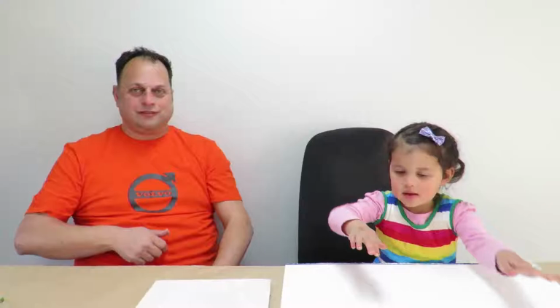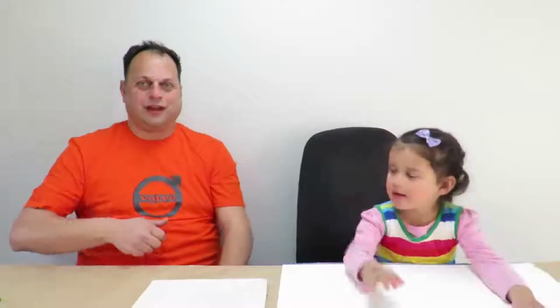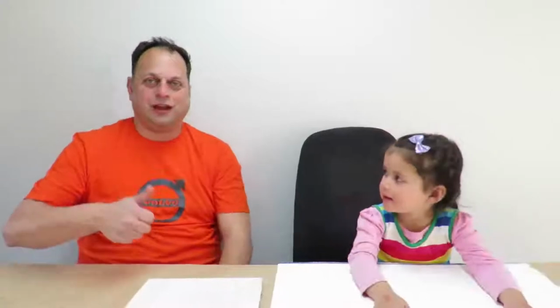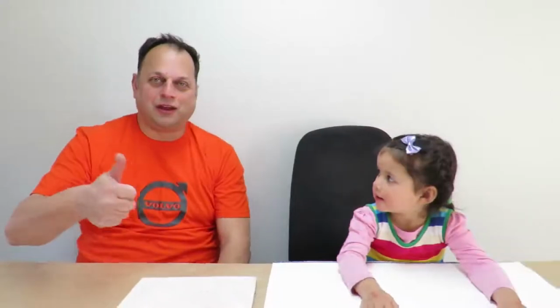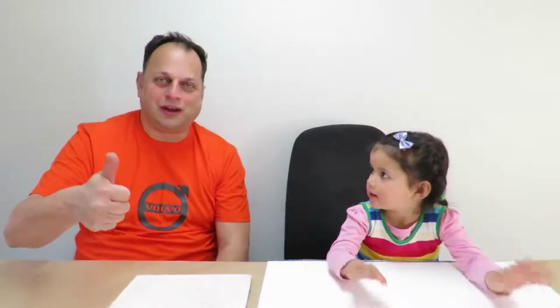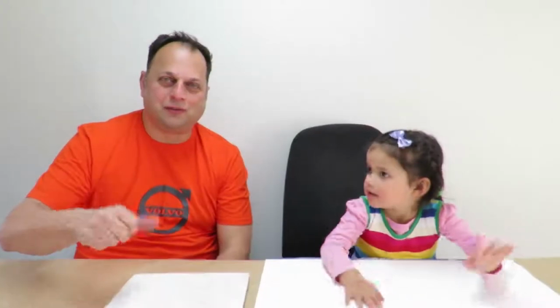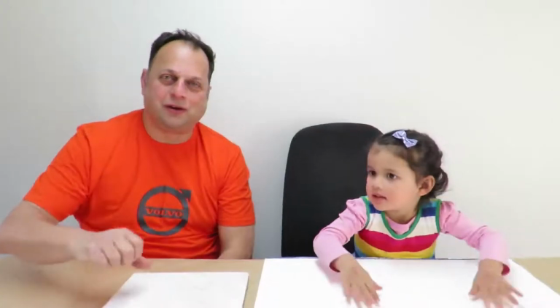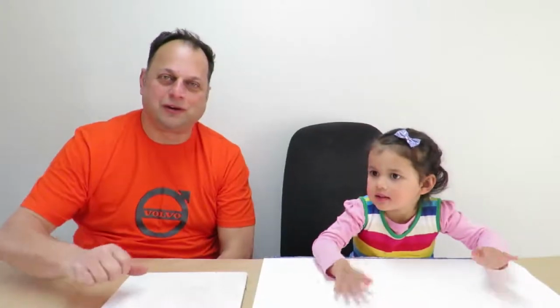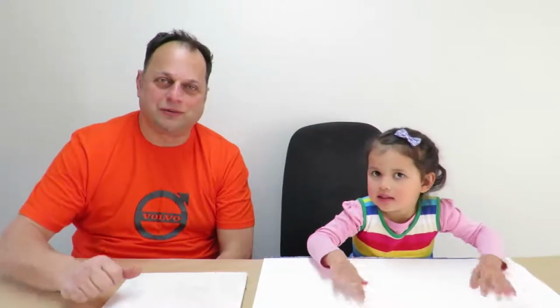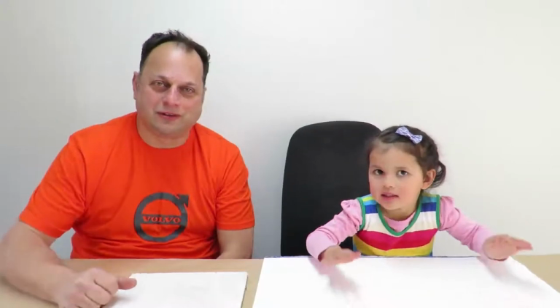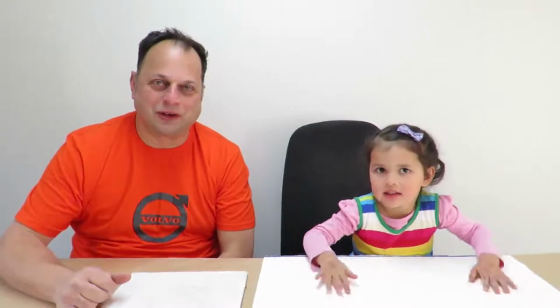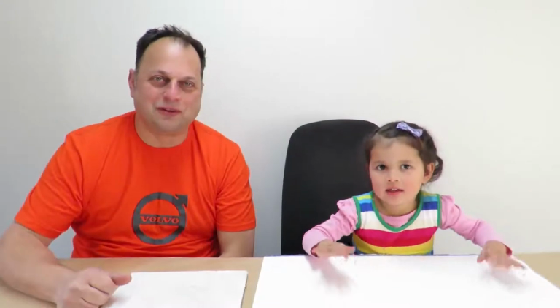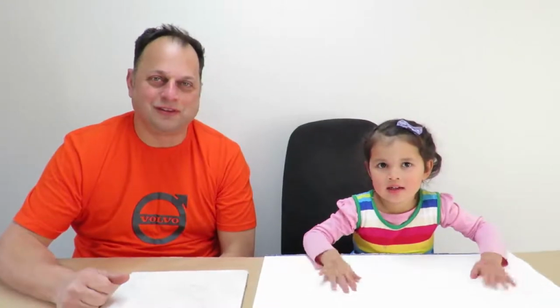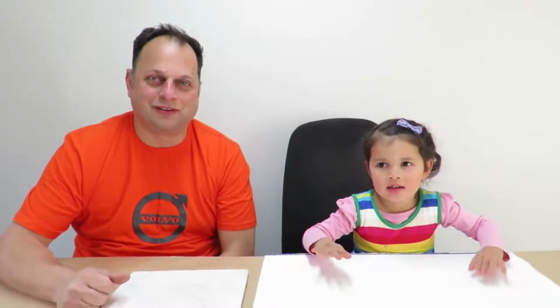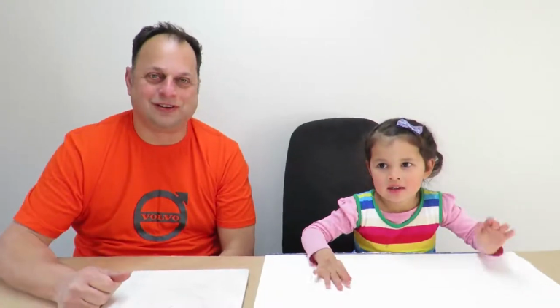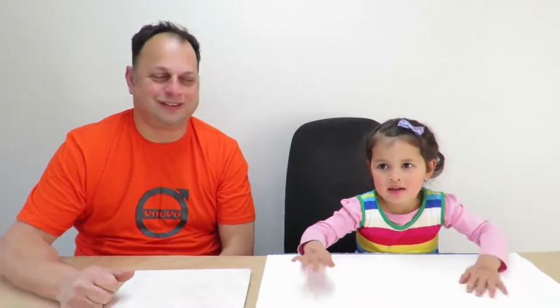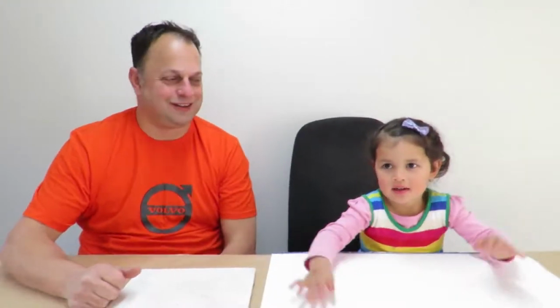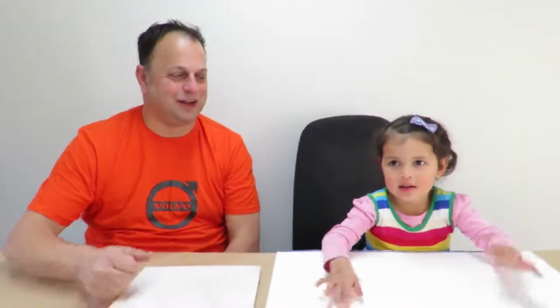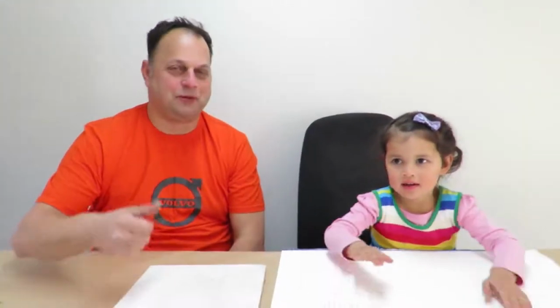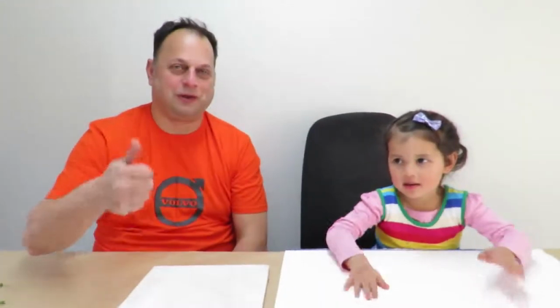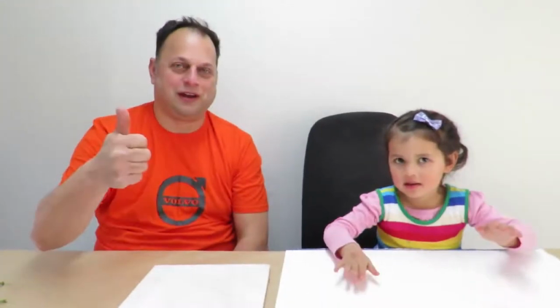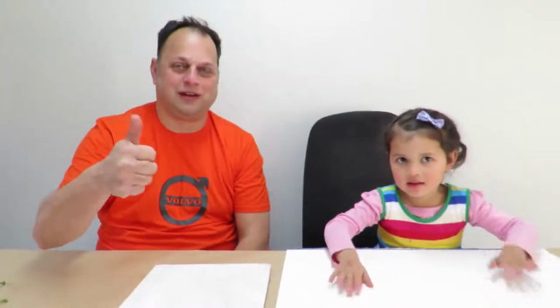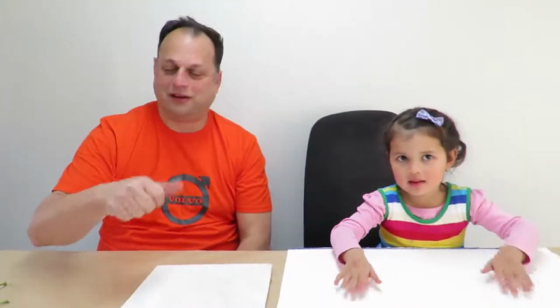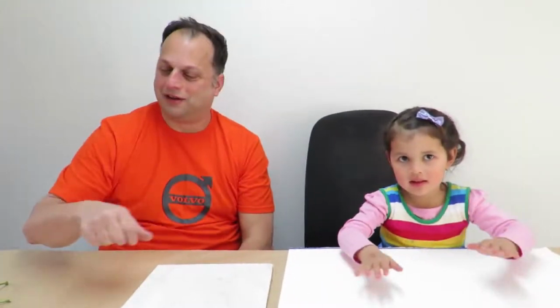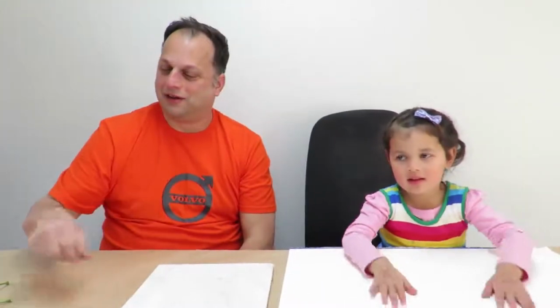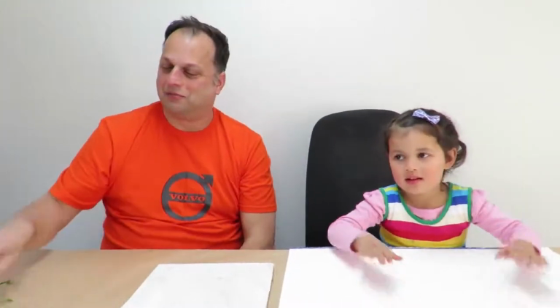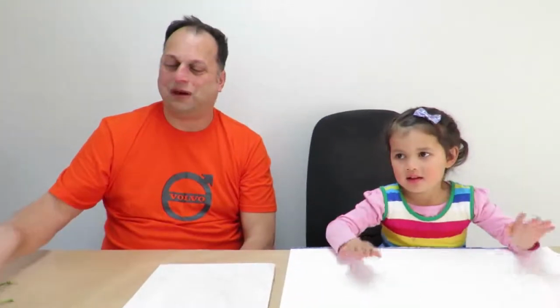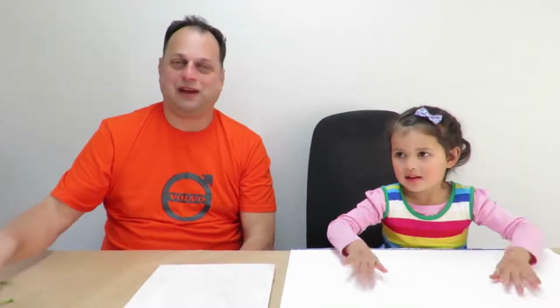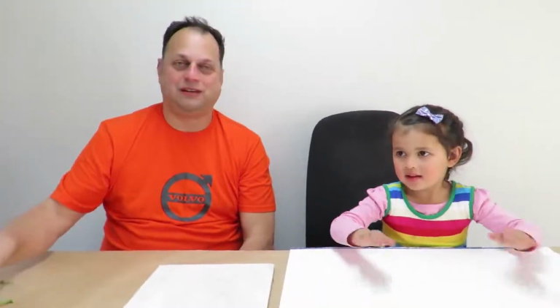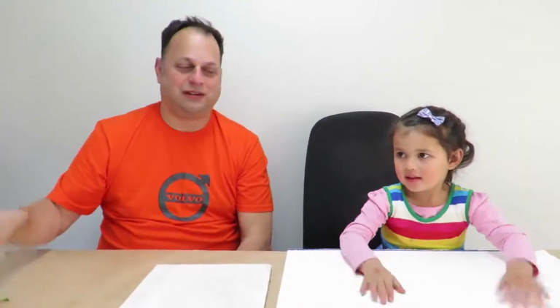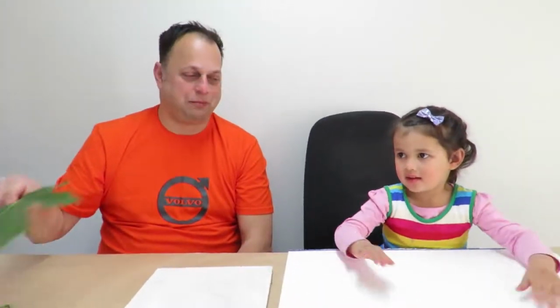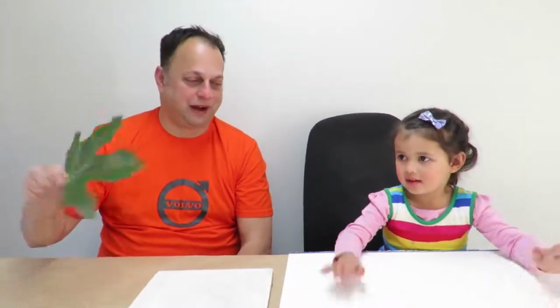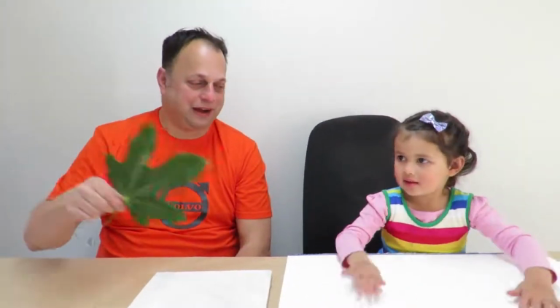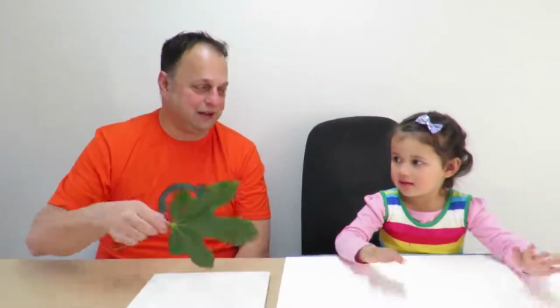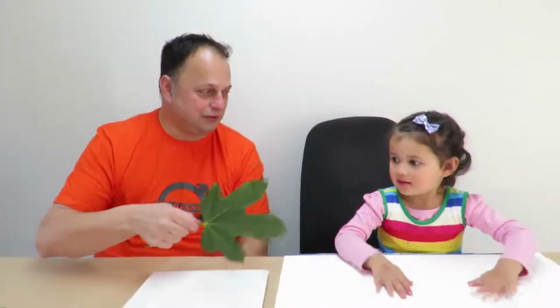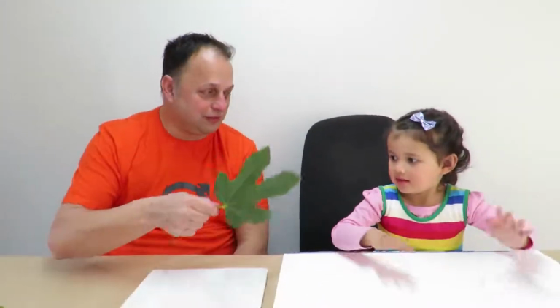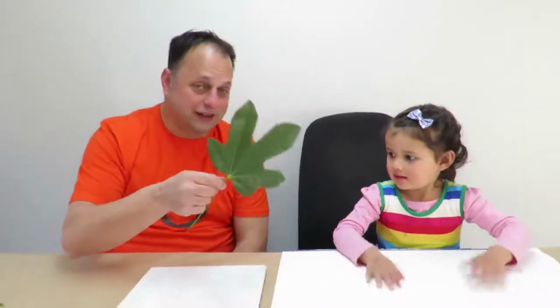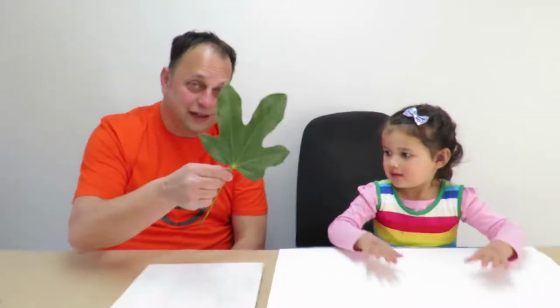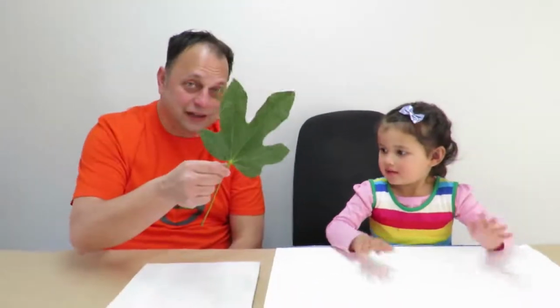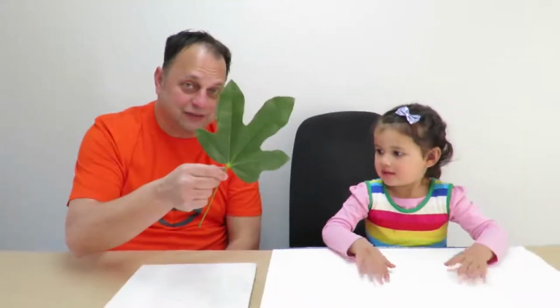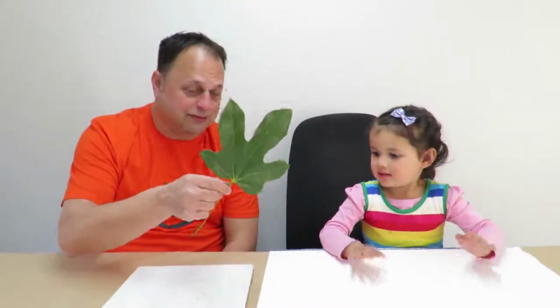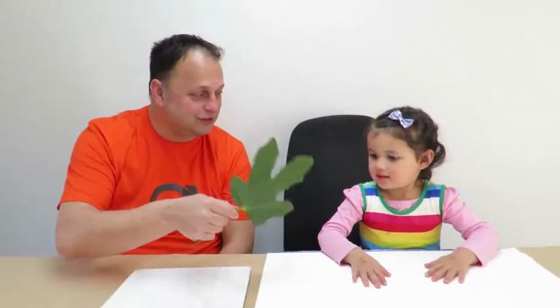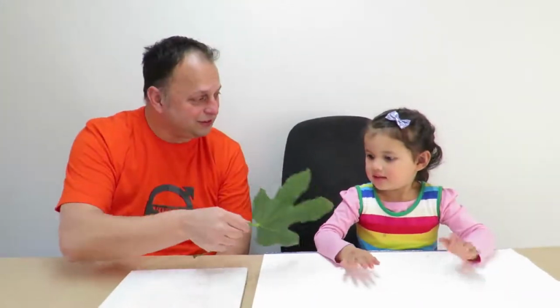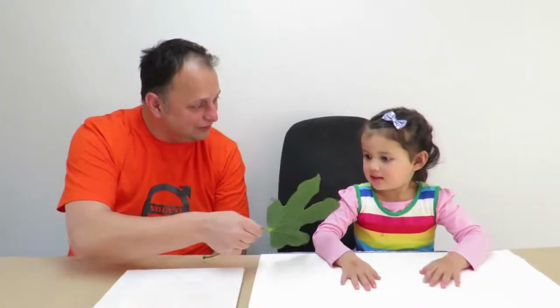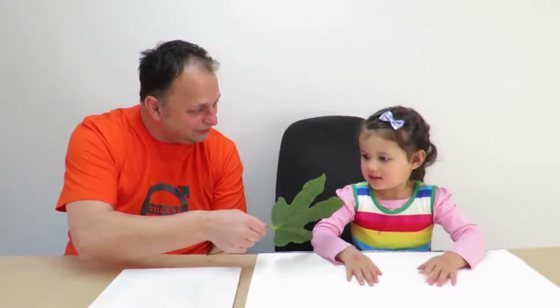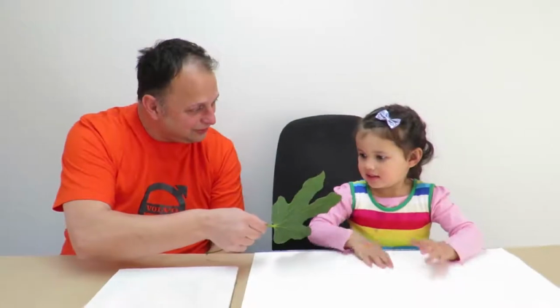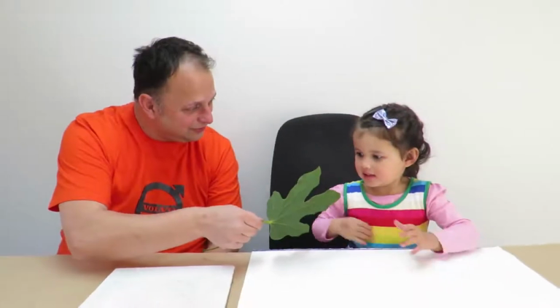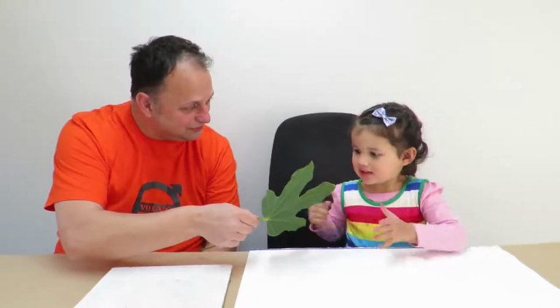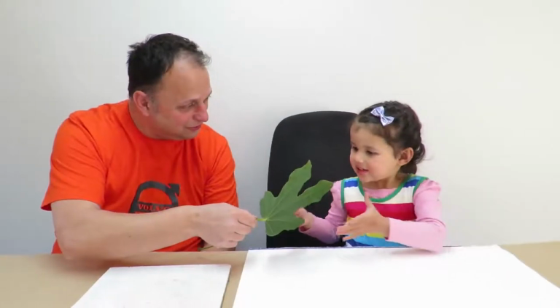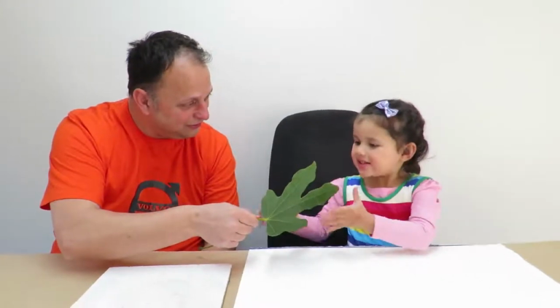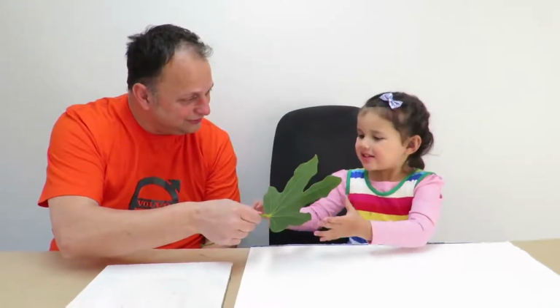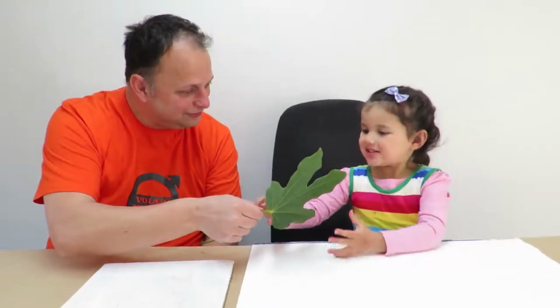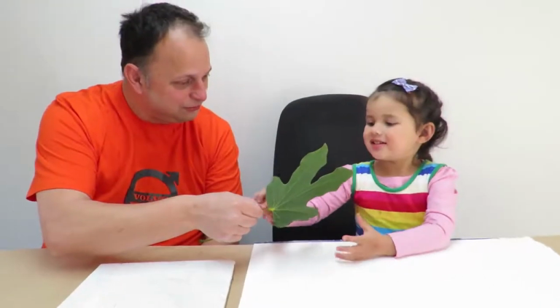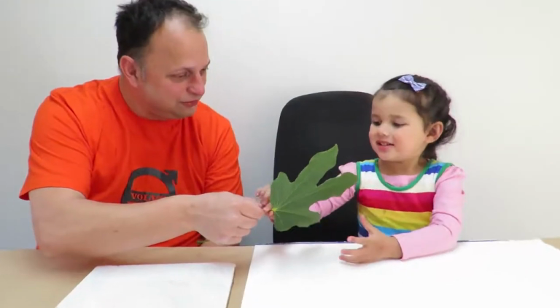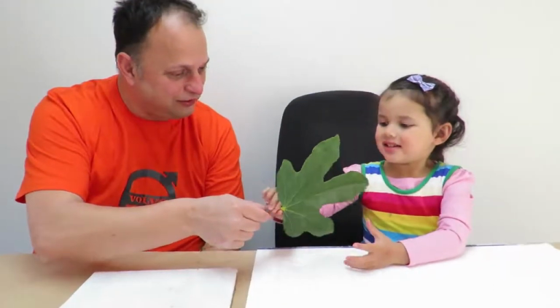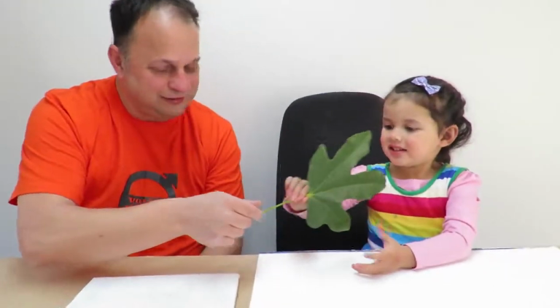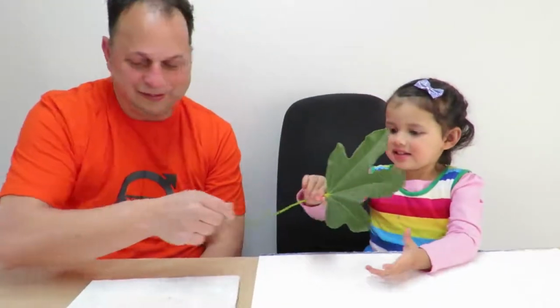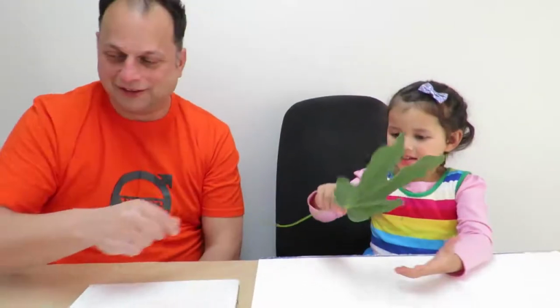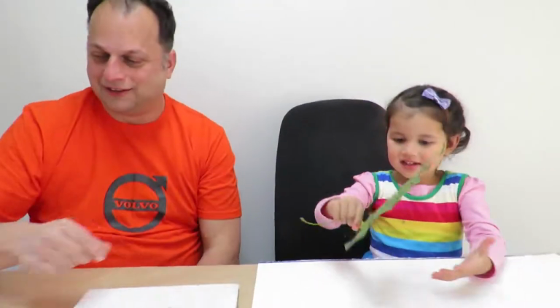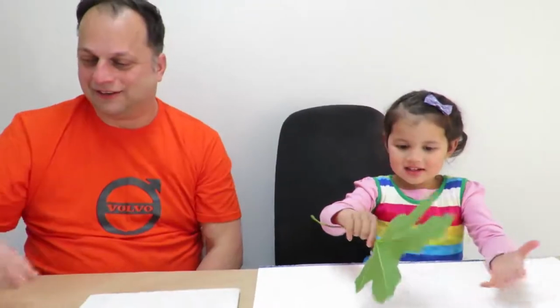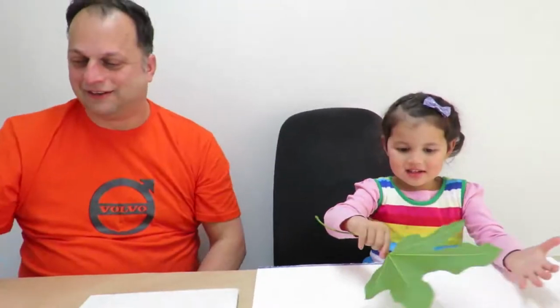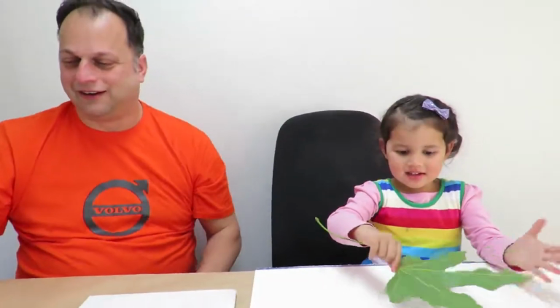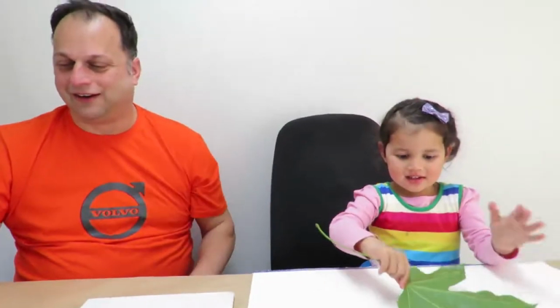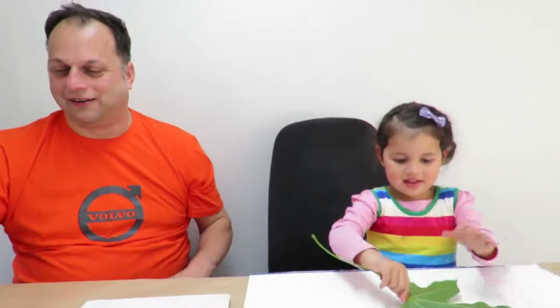Hello and welcome to Zoe's Logic. Today we're going to paint a painting with leaves. What do you reckon, Zoe? Good fun? Okay.